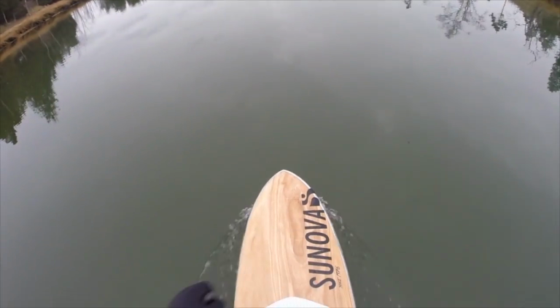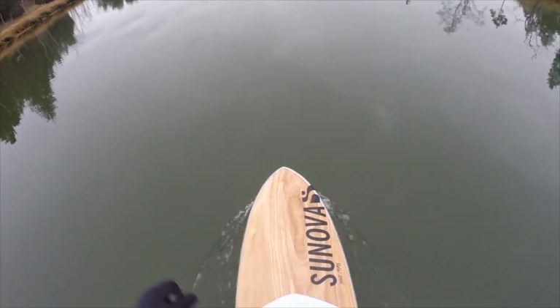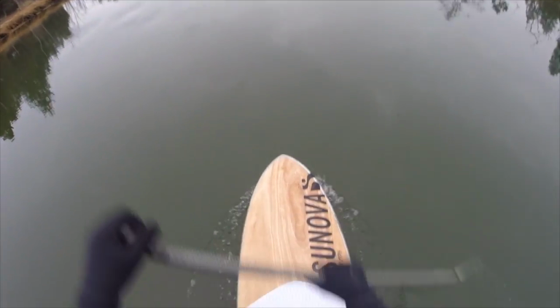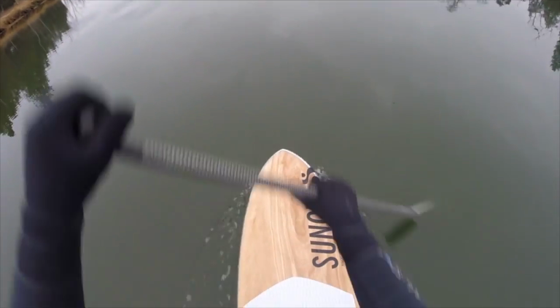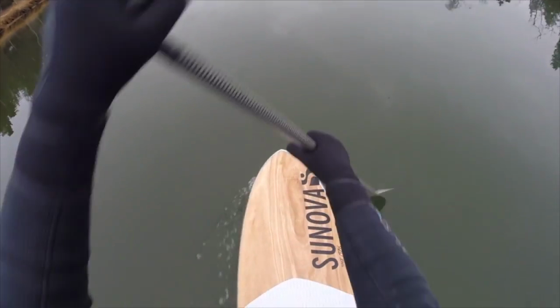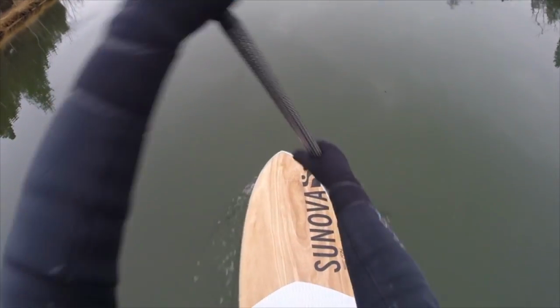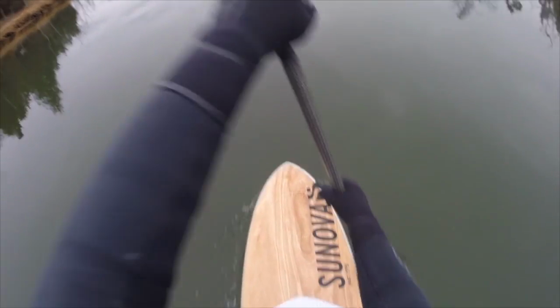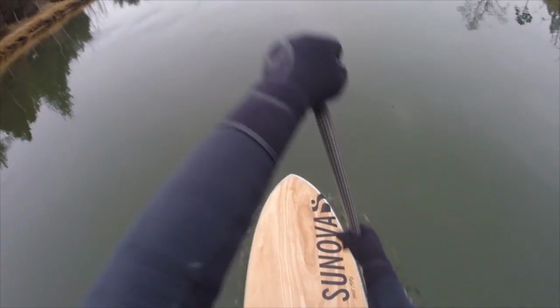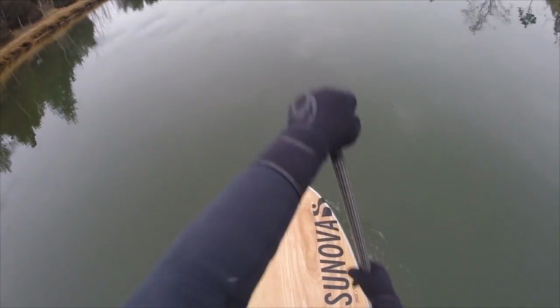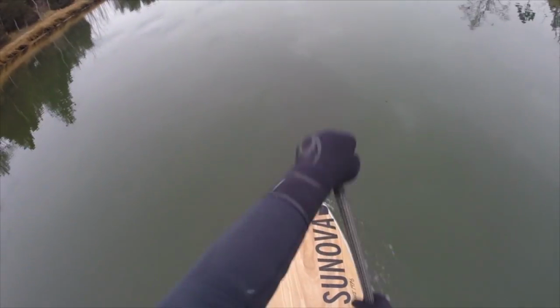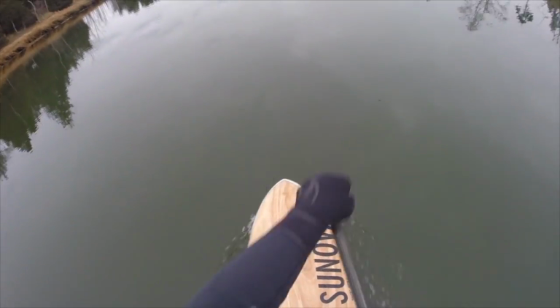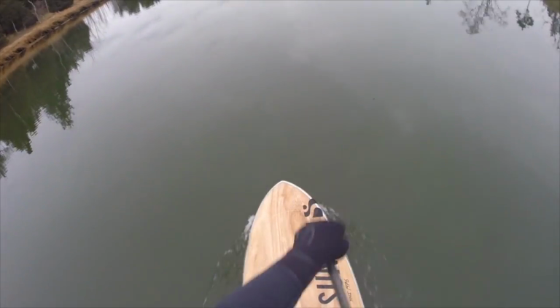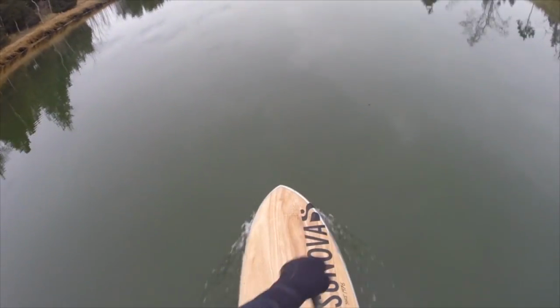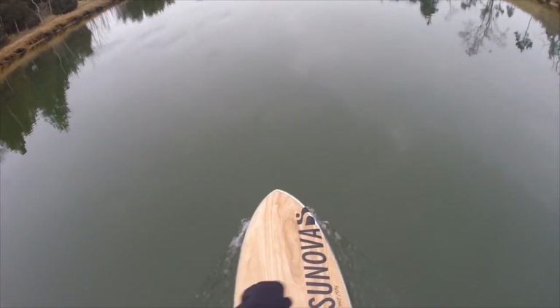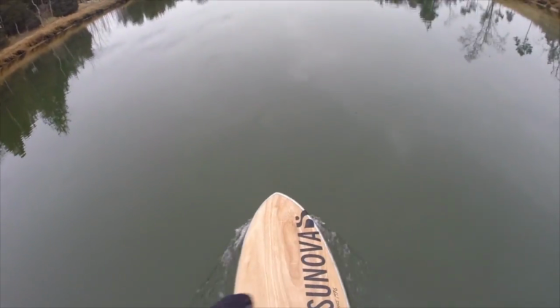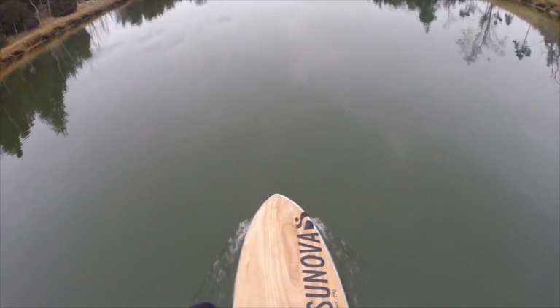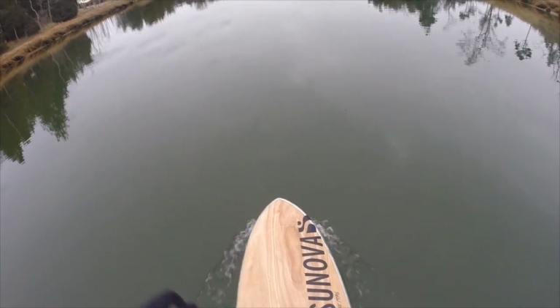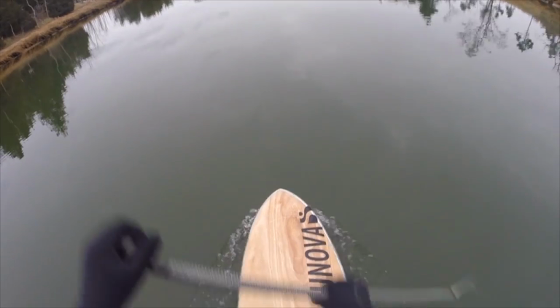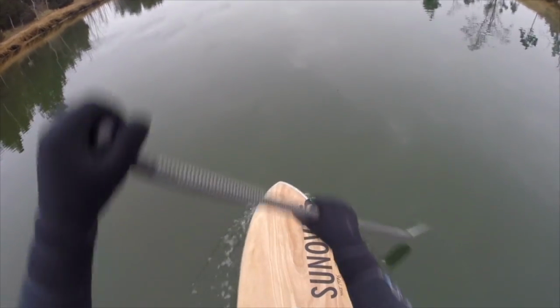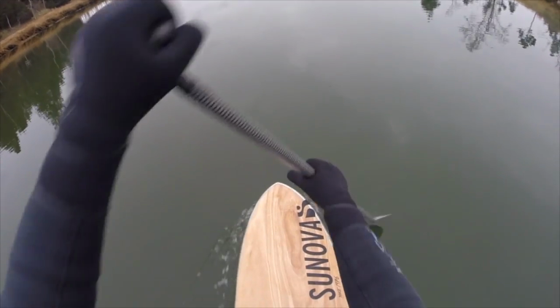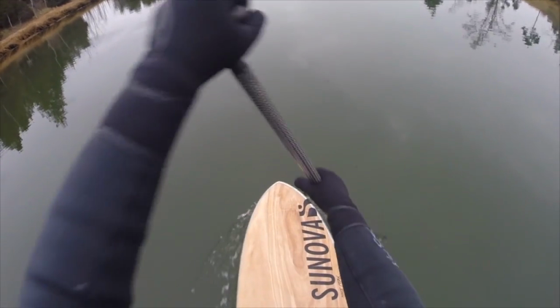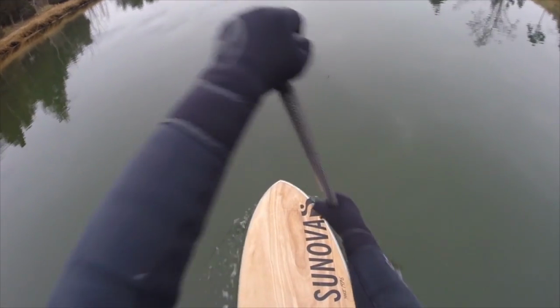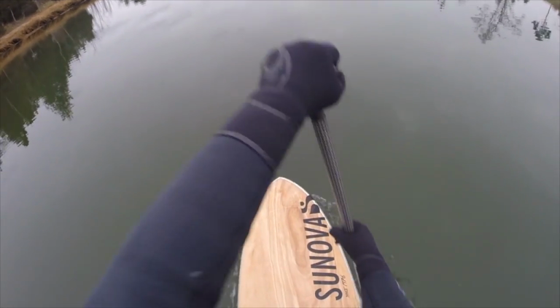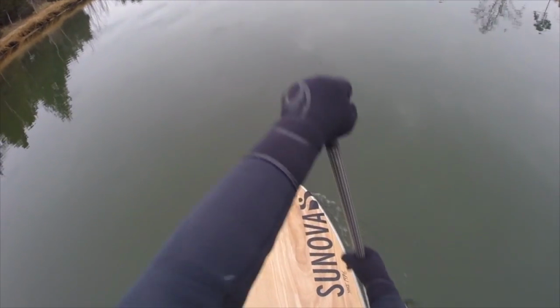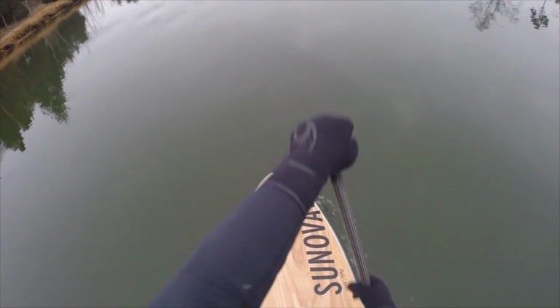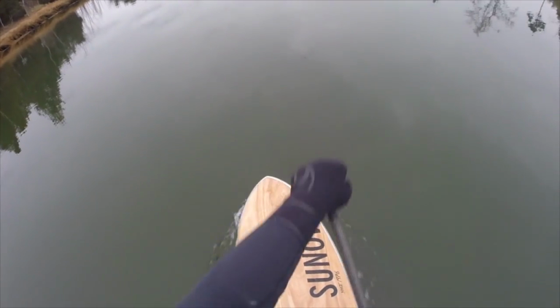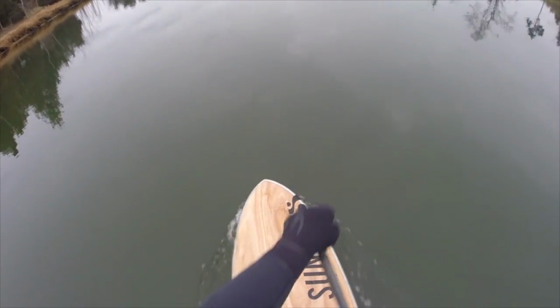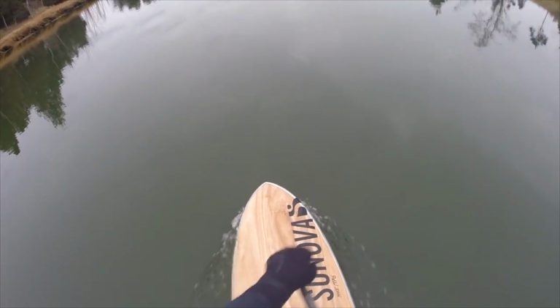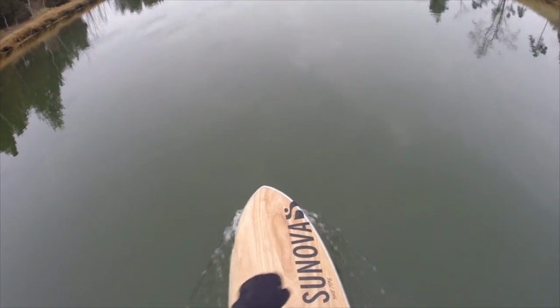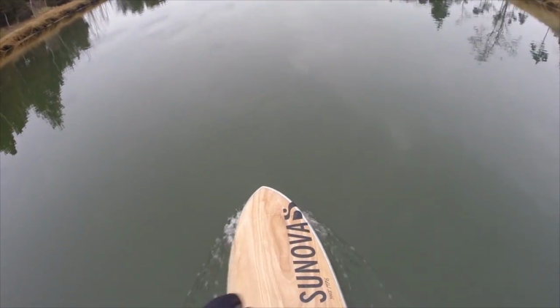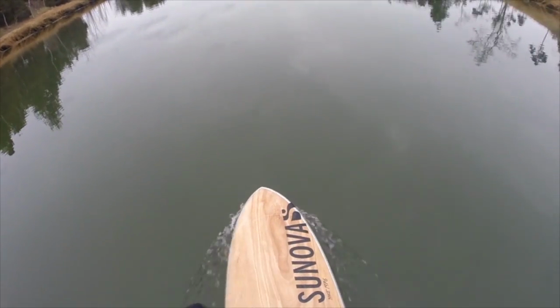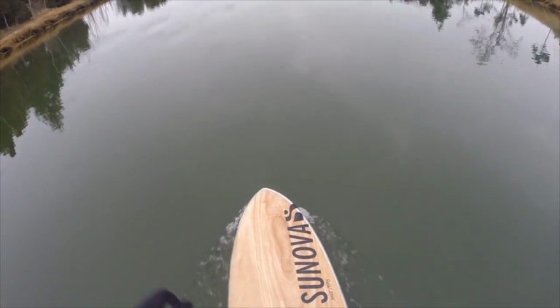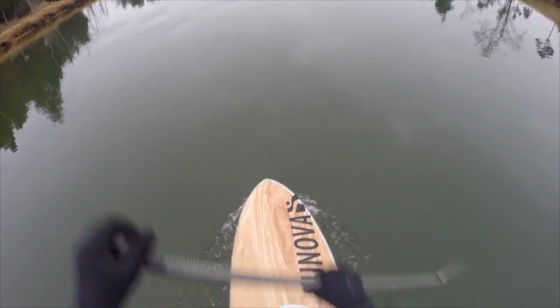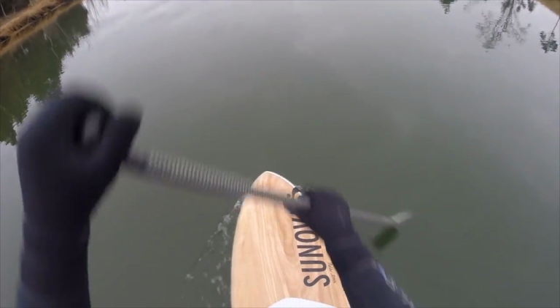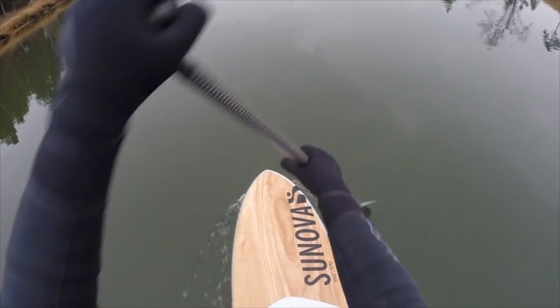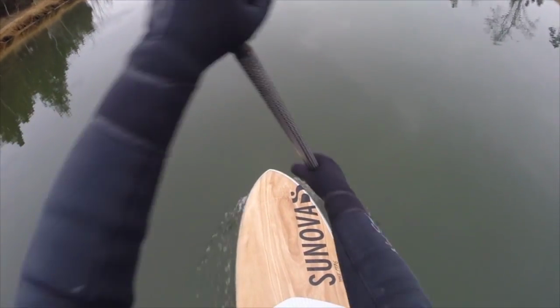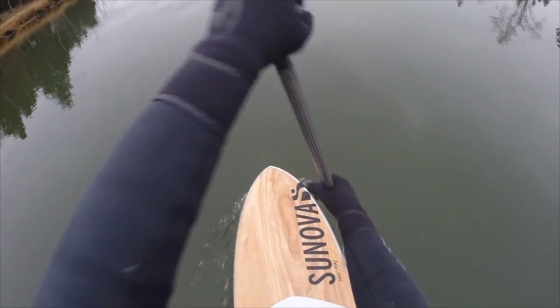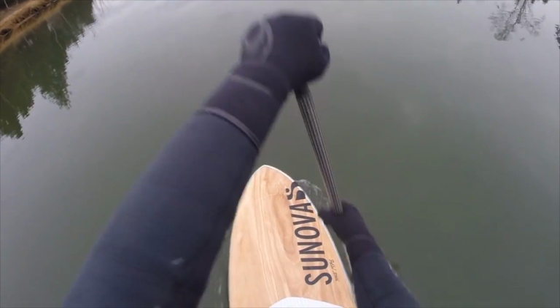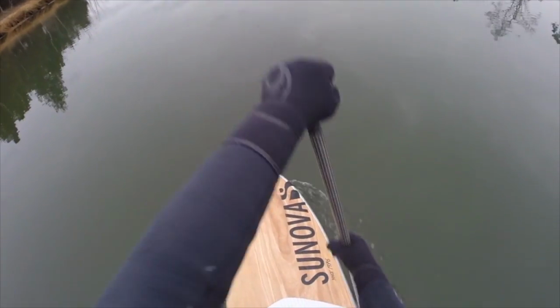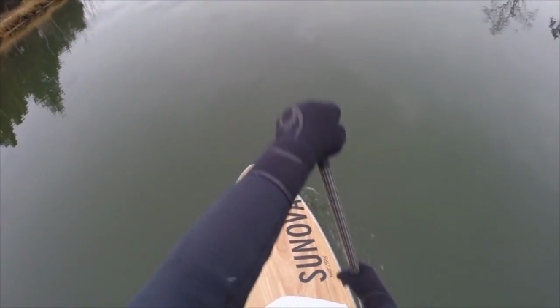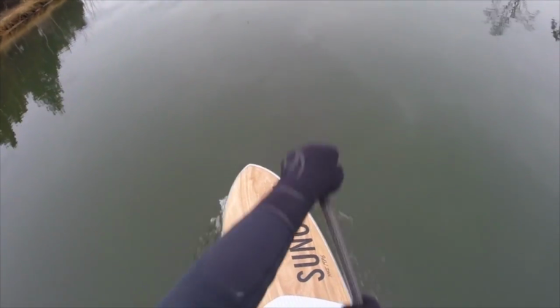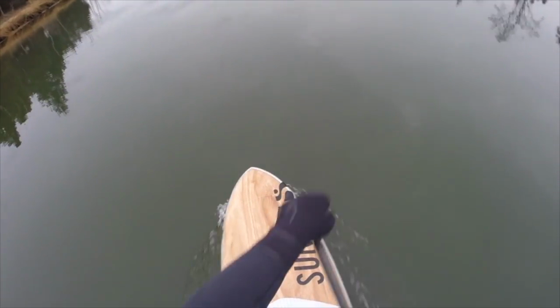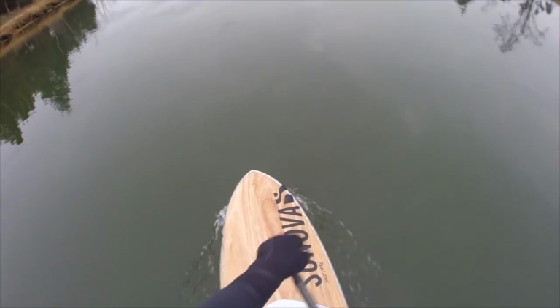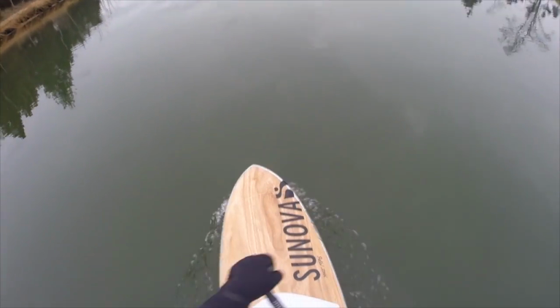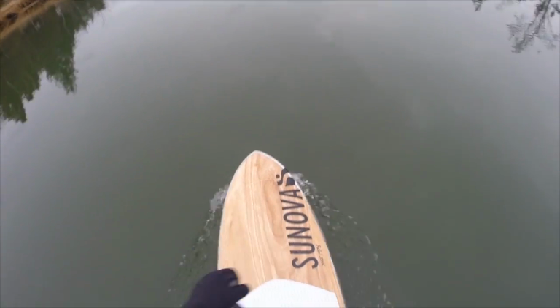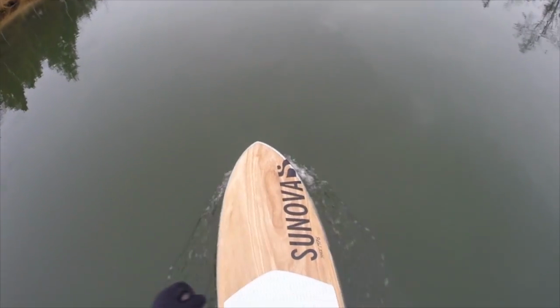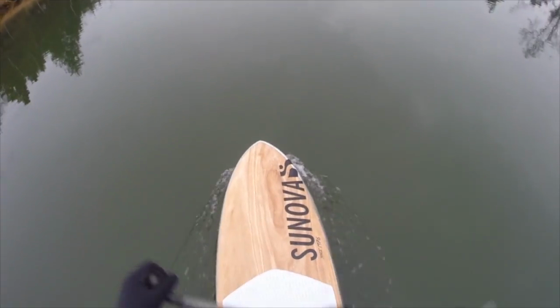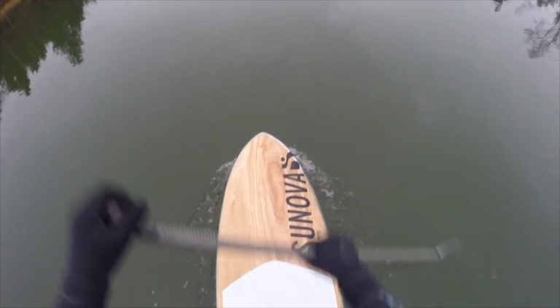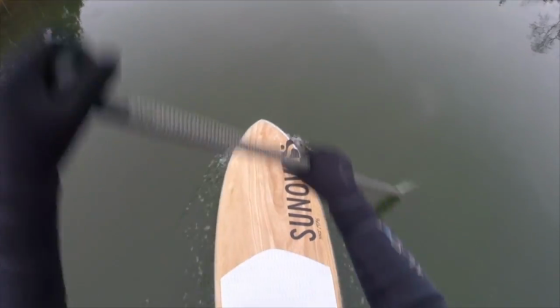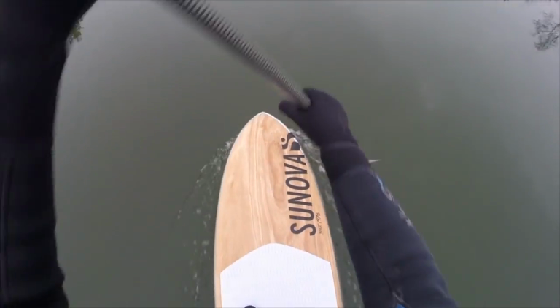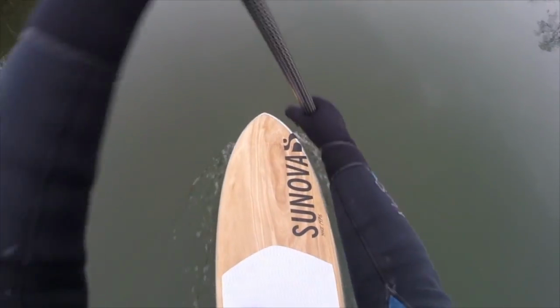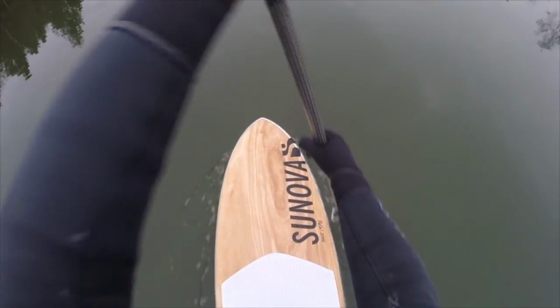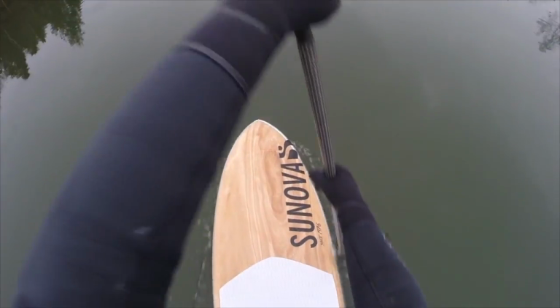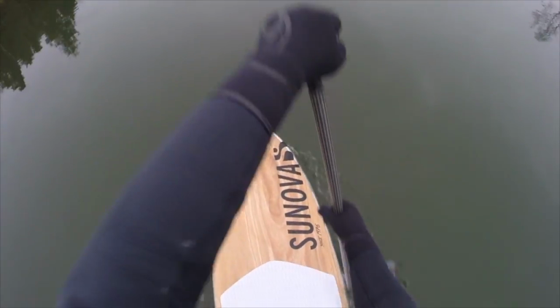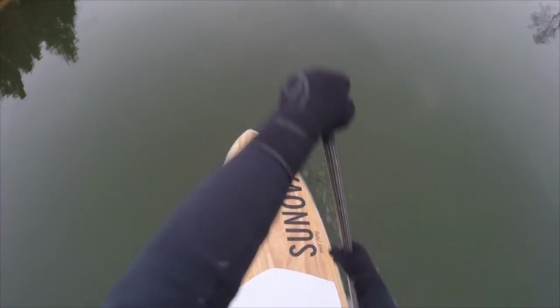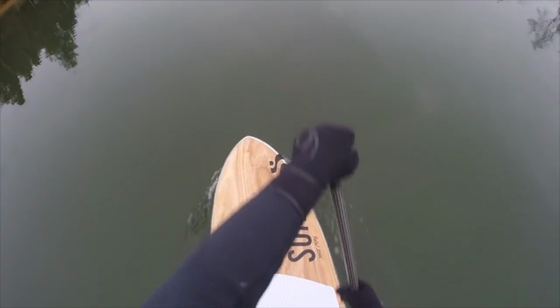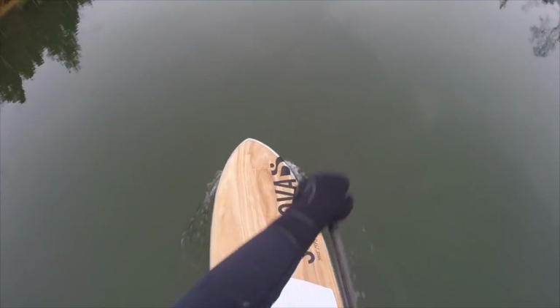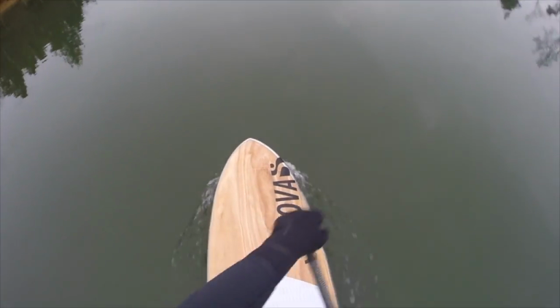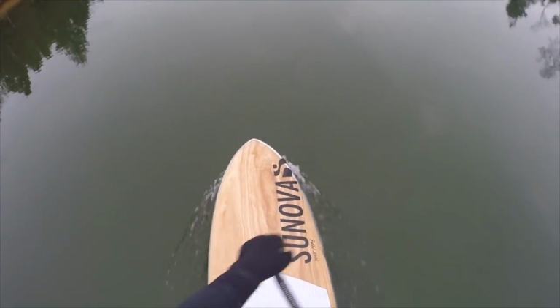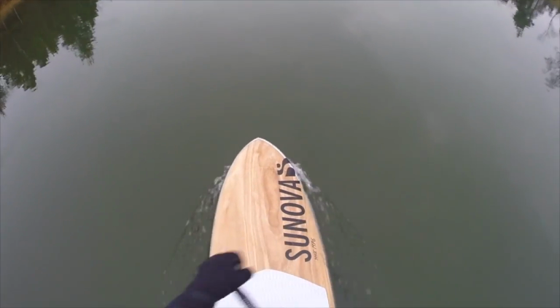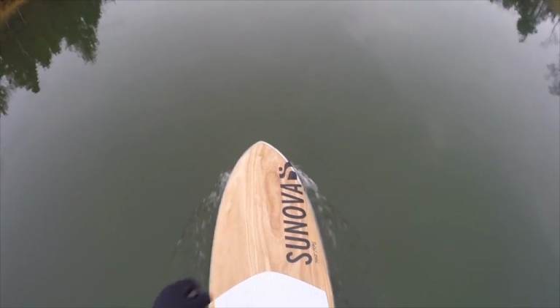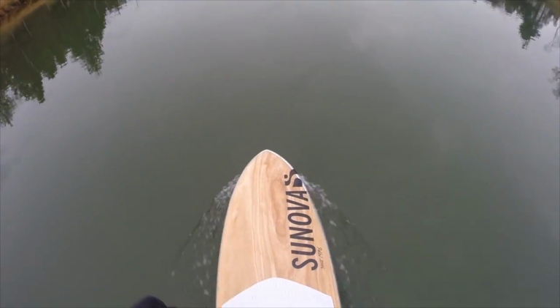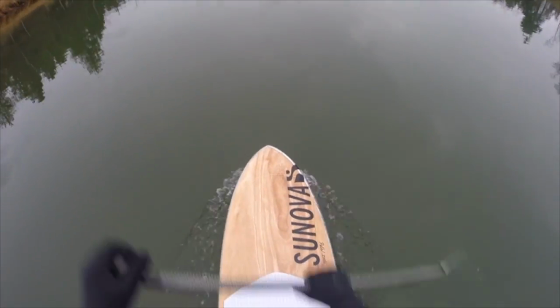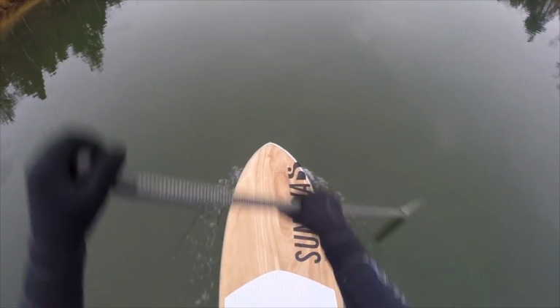And considering that you can paddle it on flat water, this is a pretty nice choice for a lot of people.